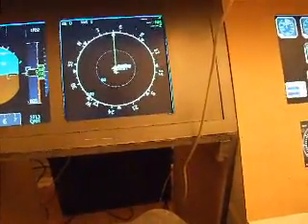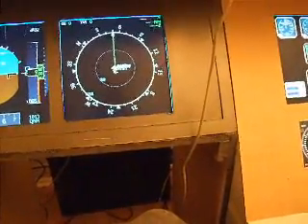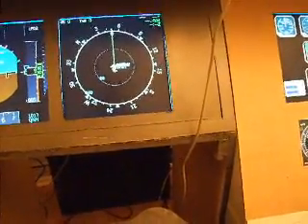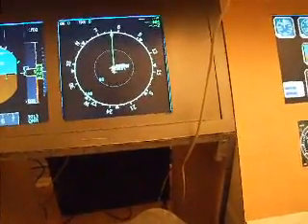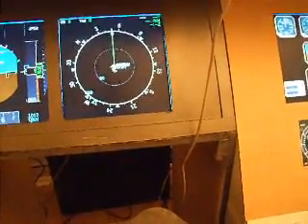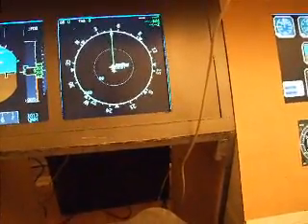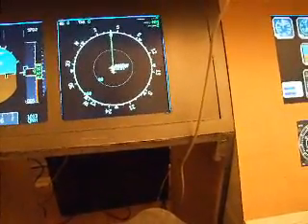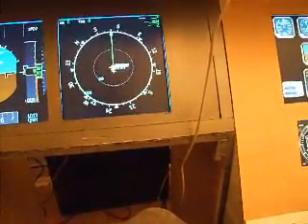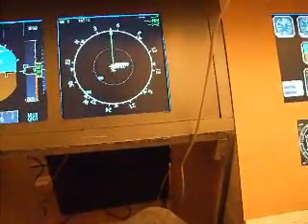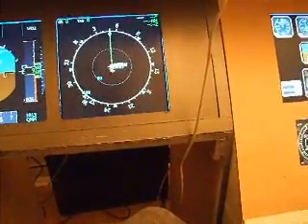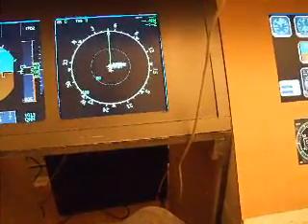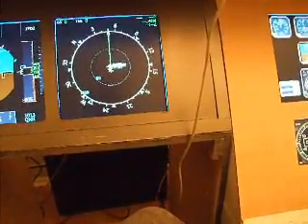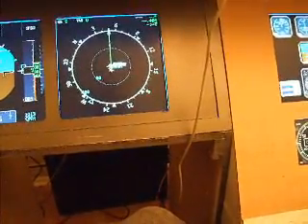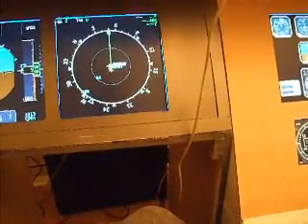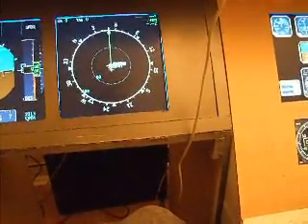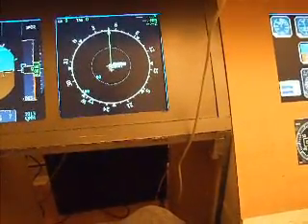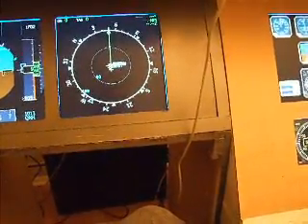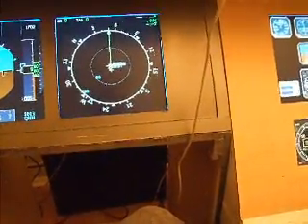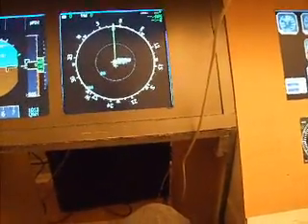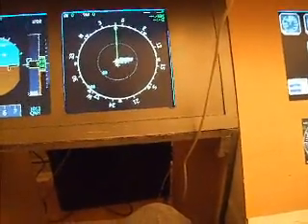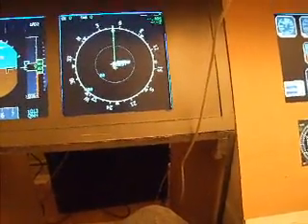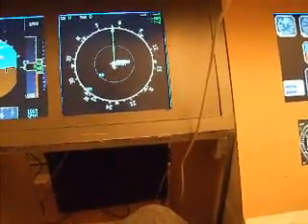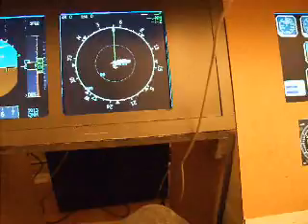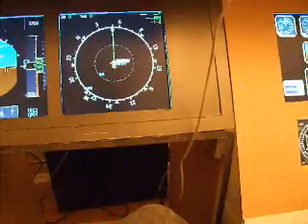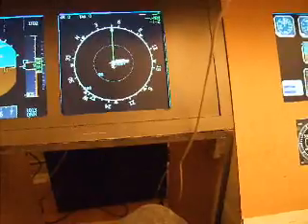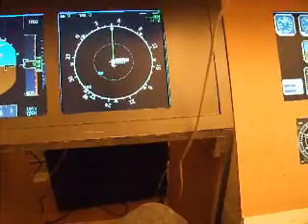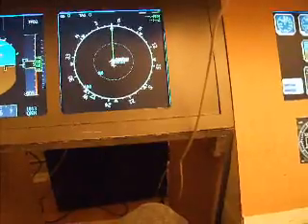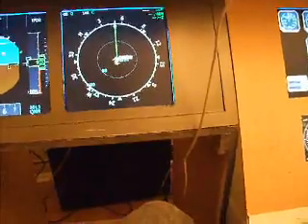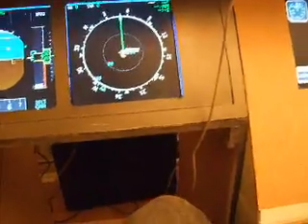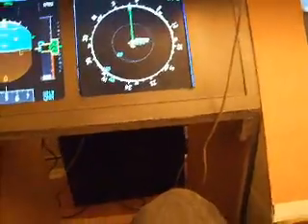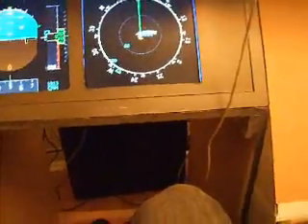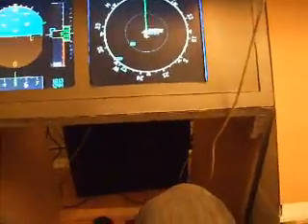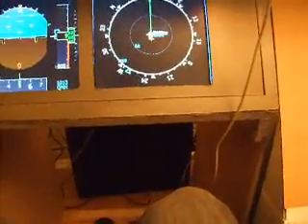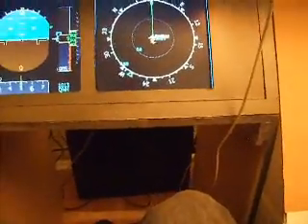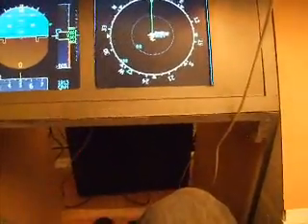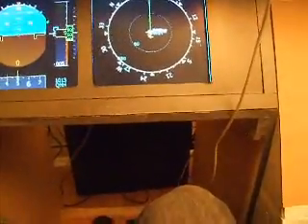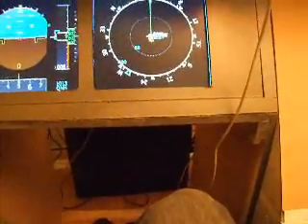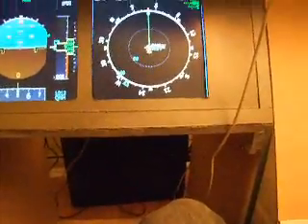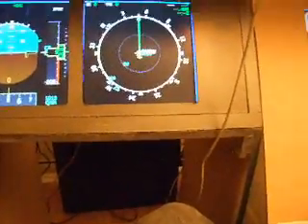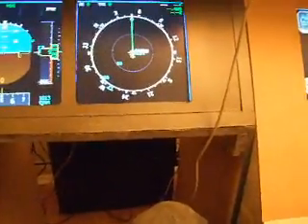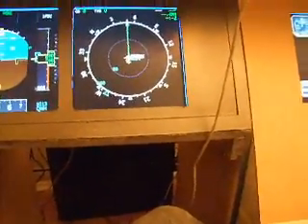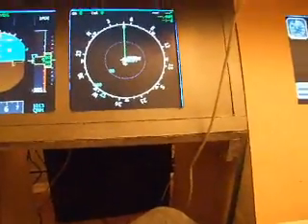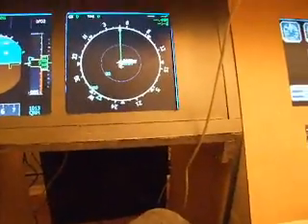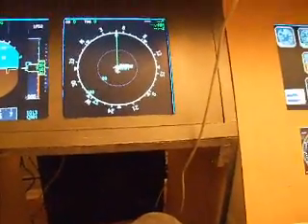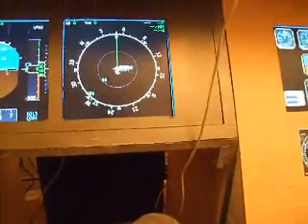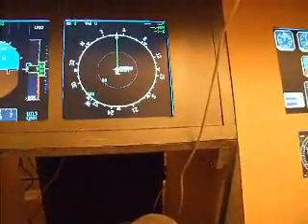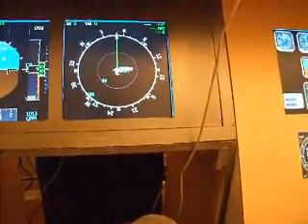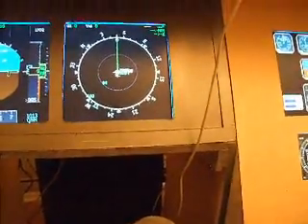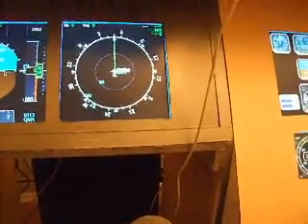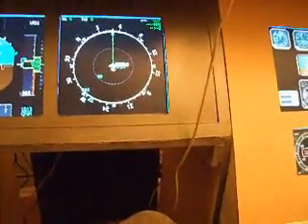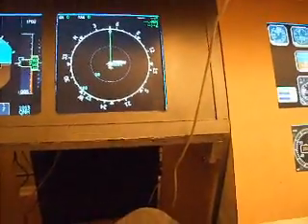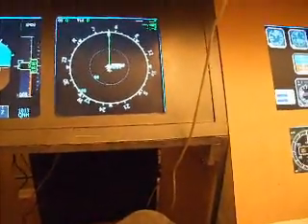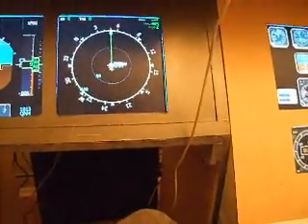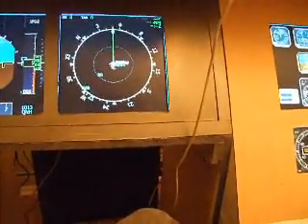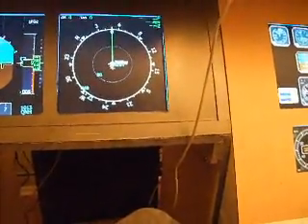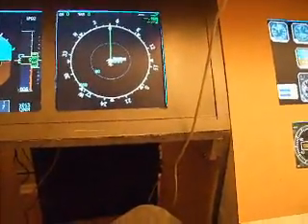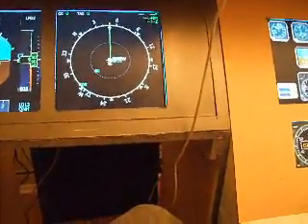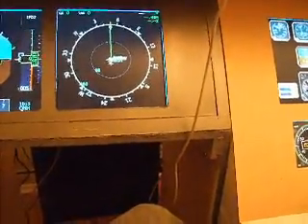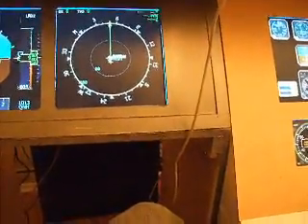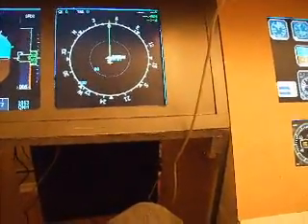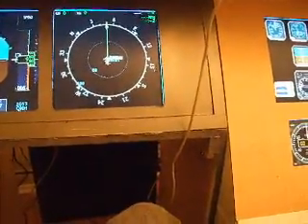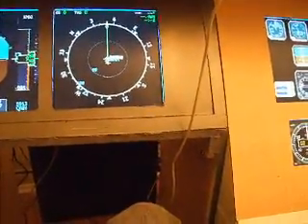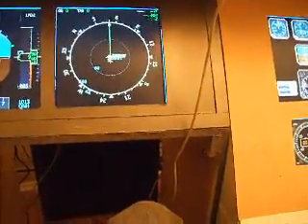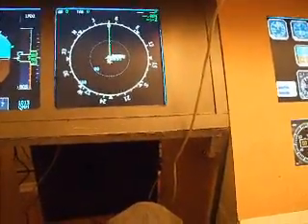There's not a lot else to show you just at the moment. Overall, progress has been made and I'm really pleased with how it's going.